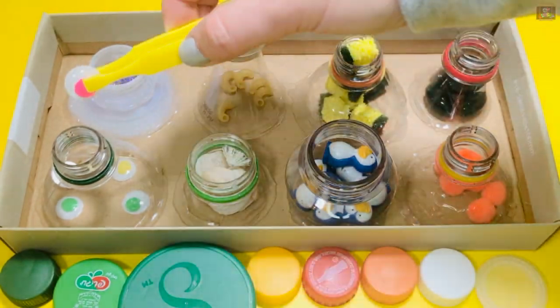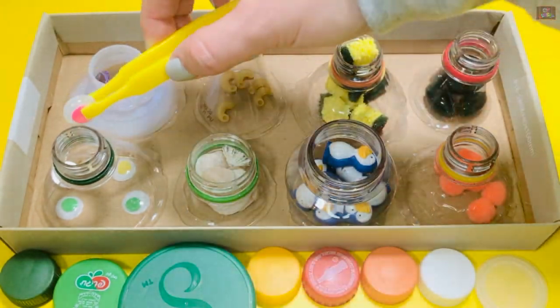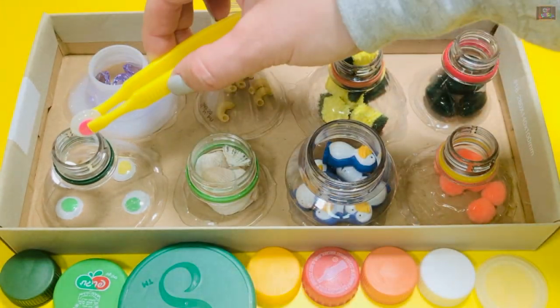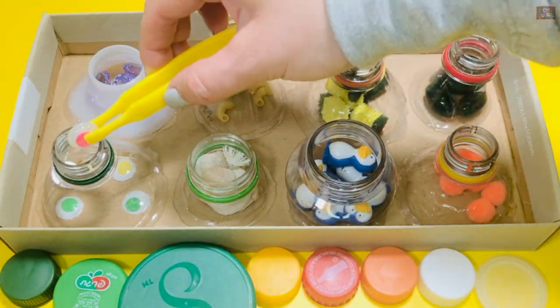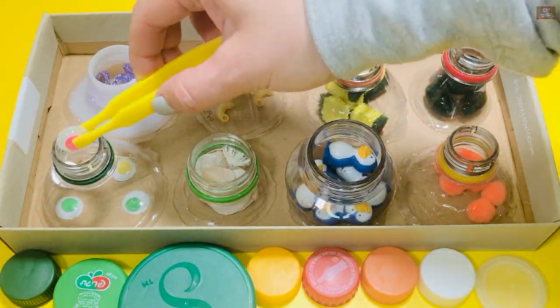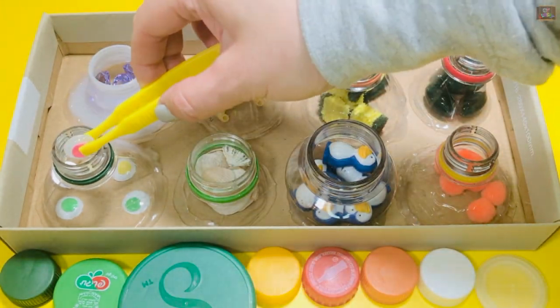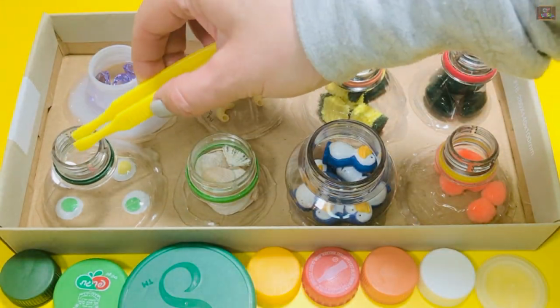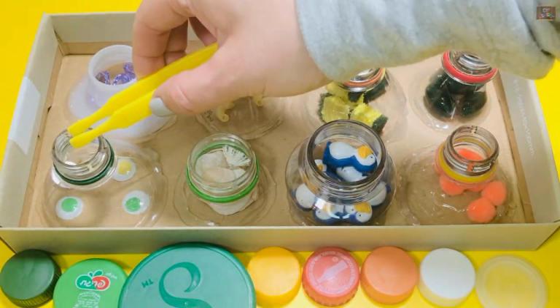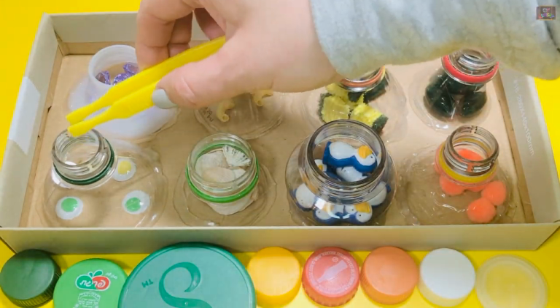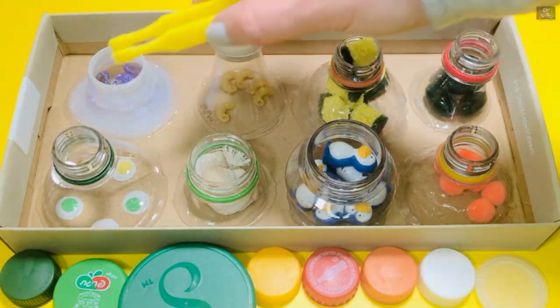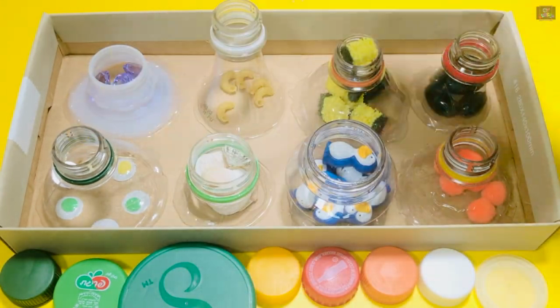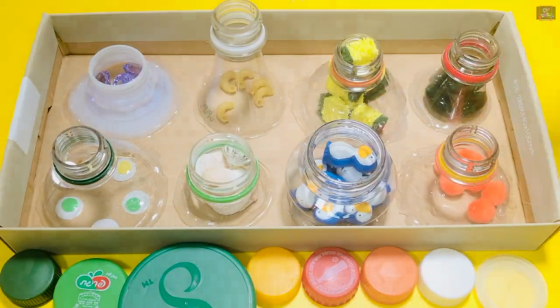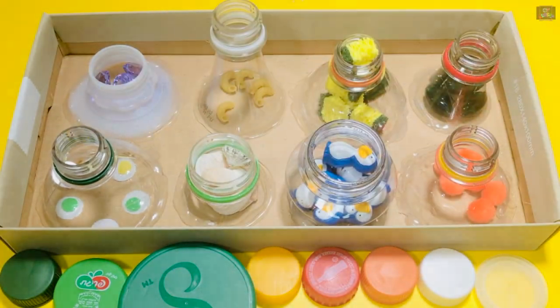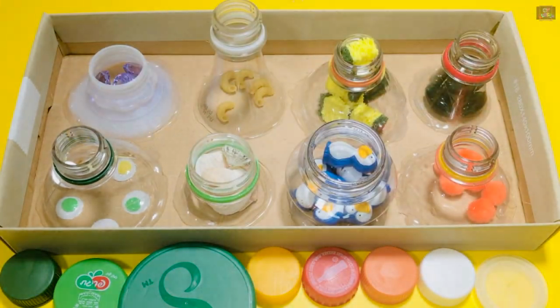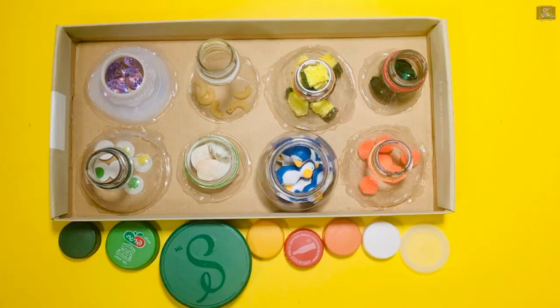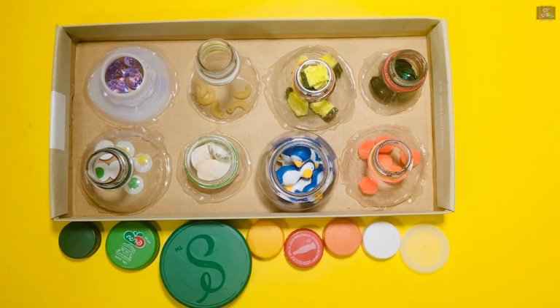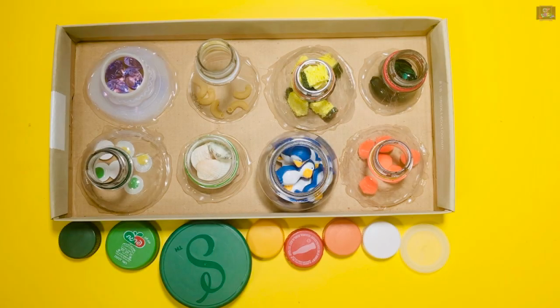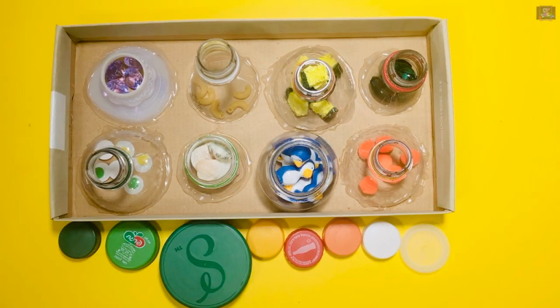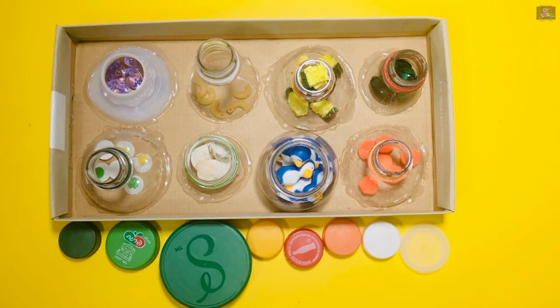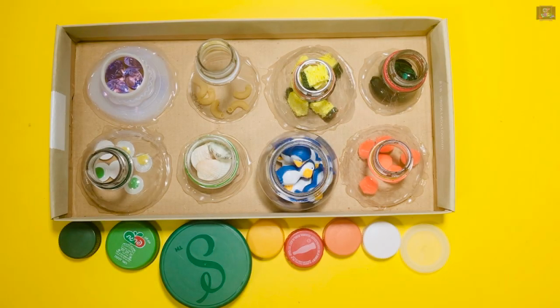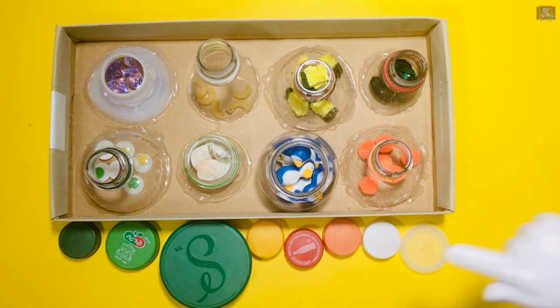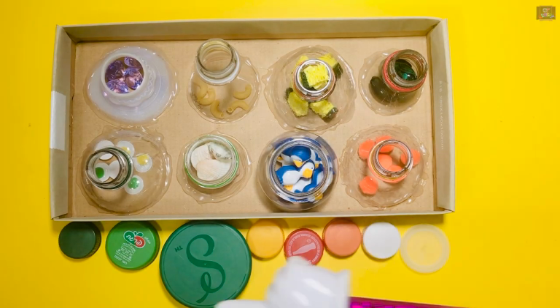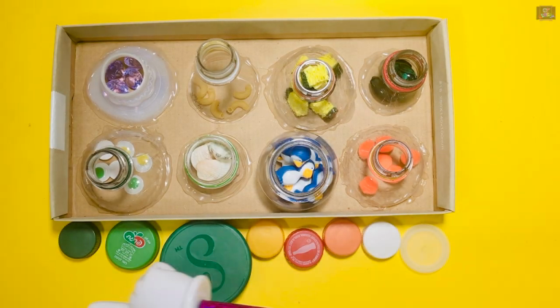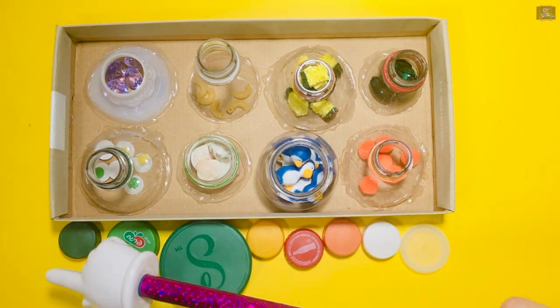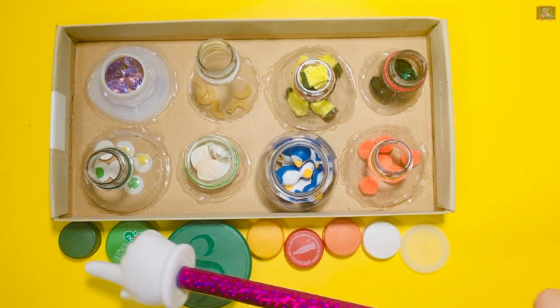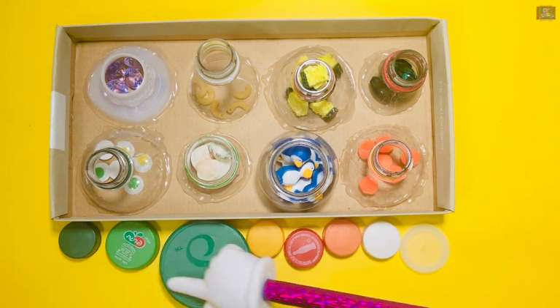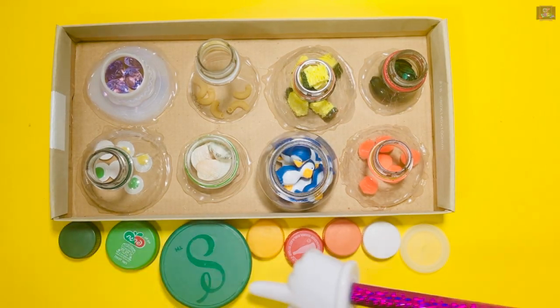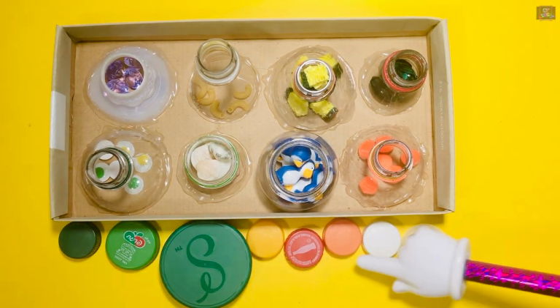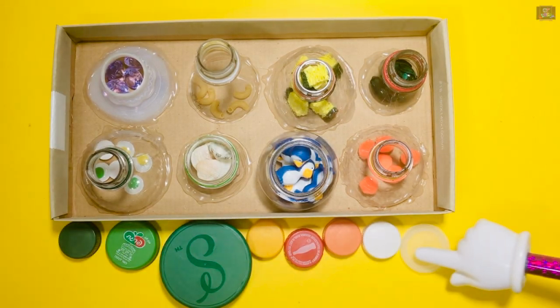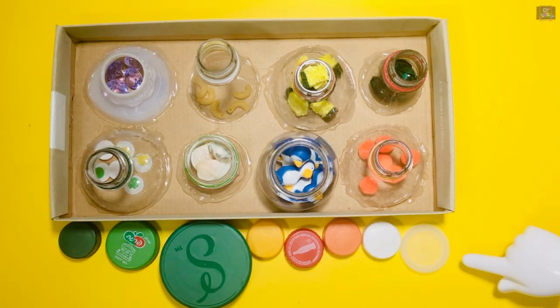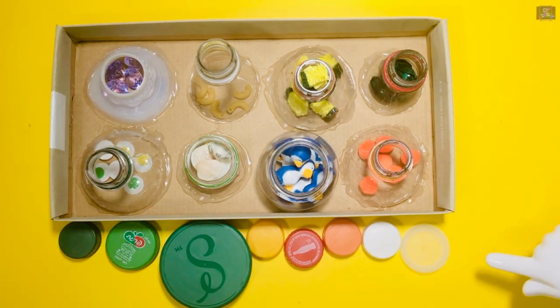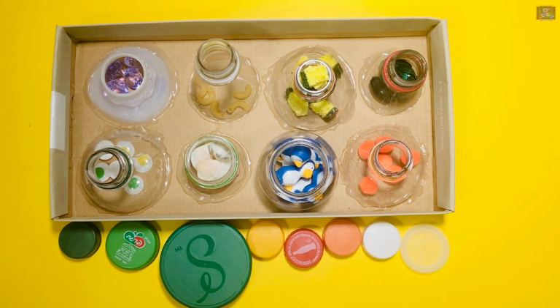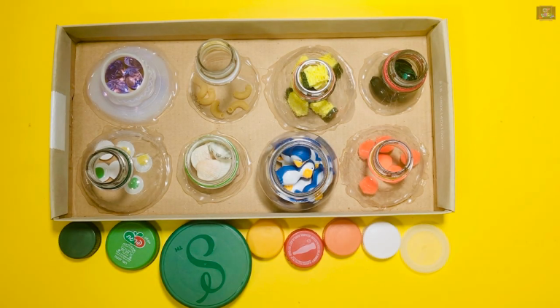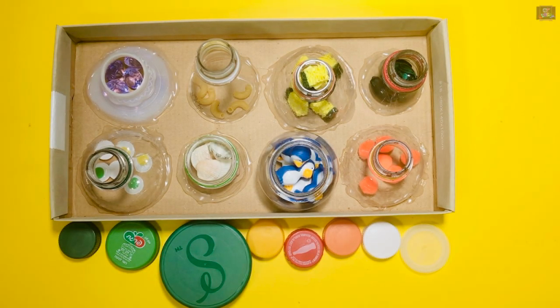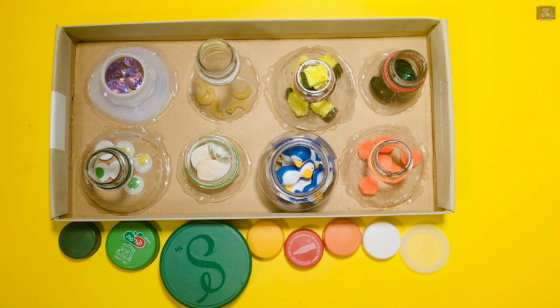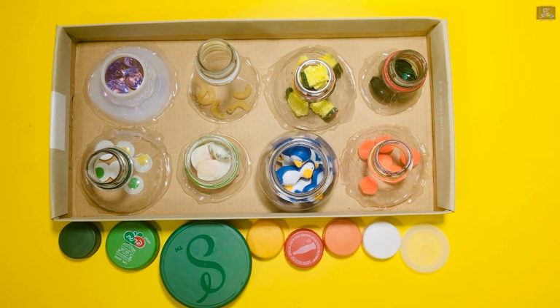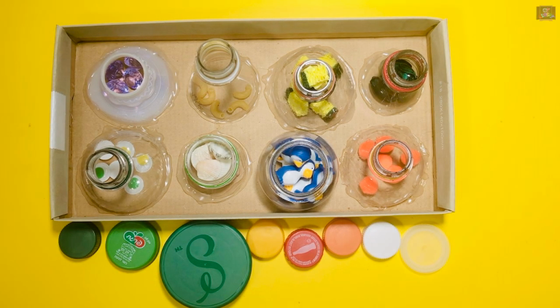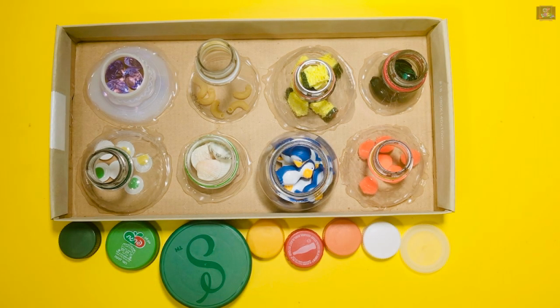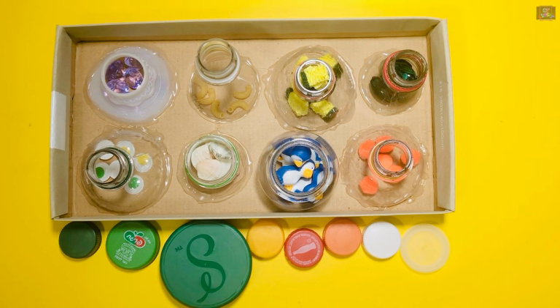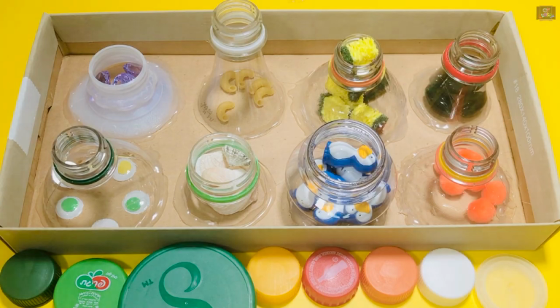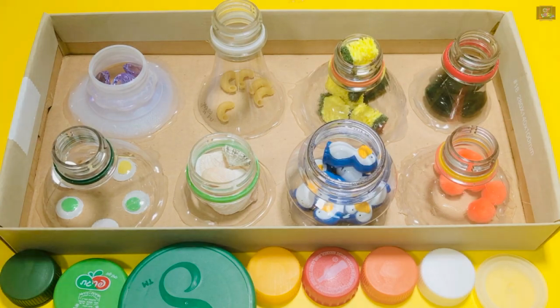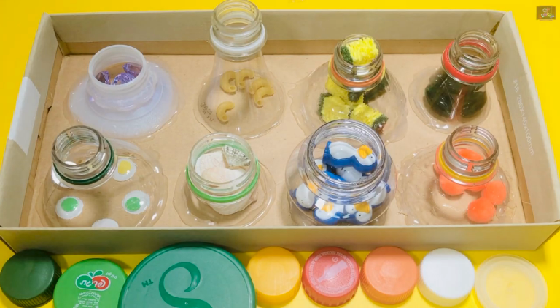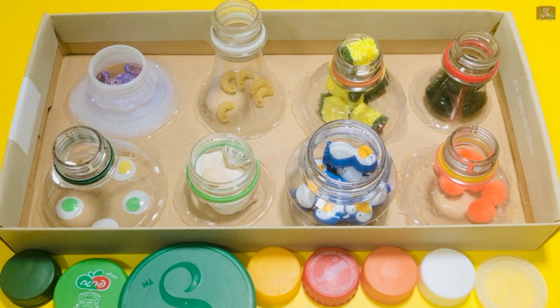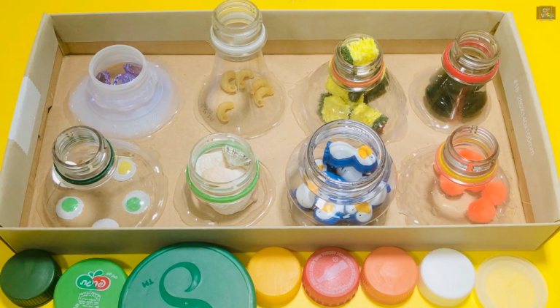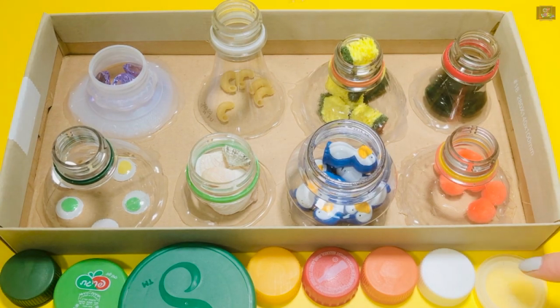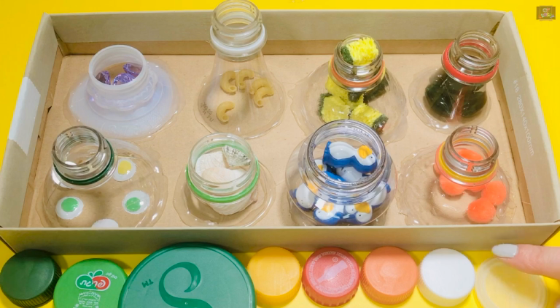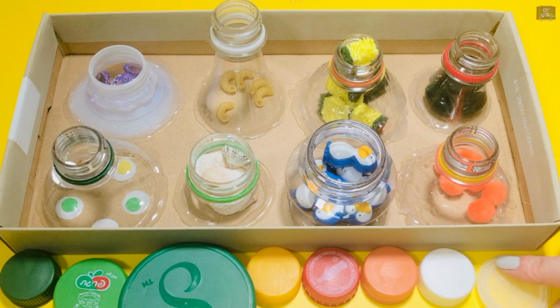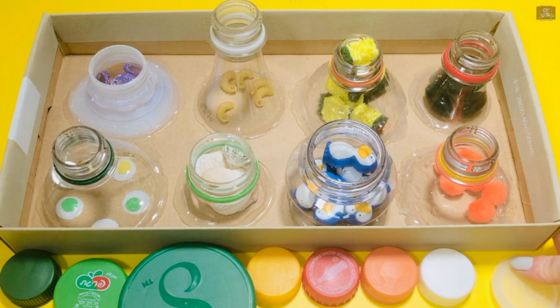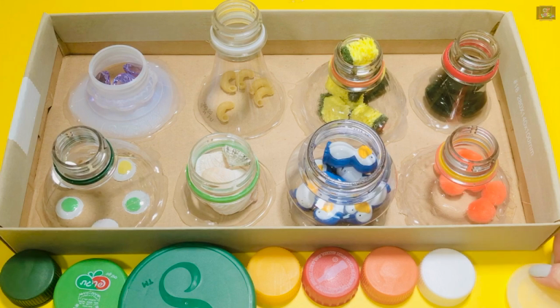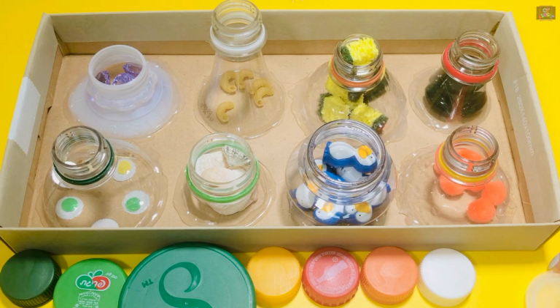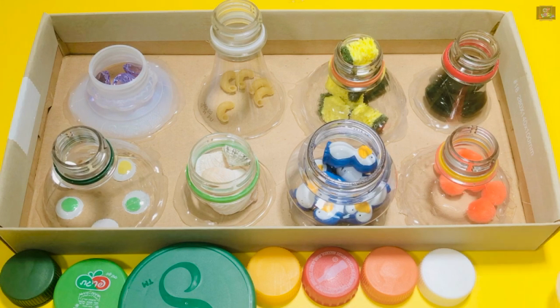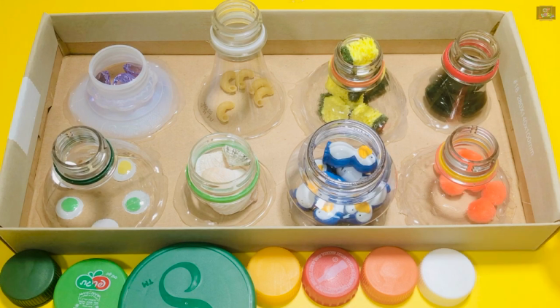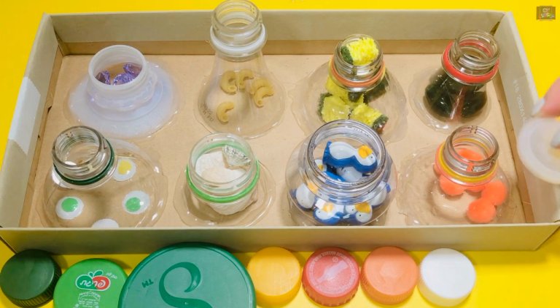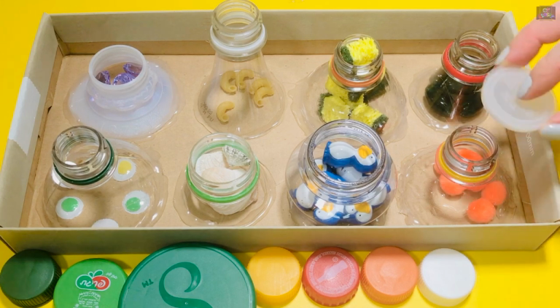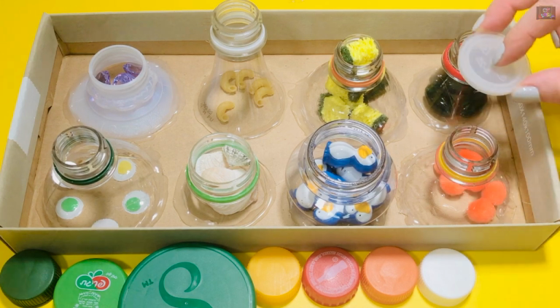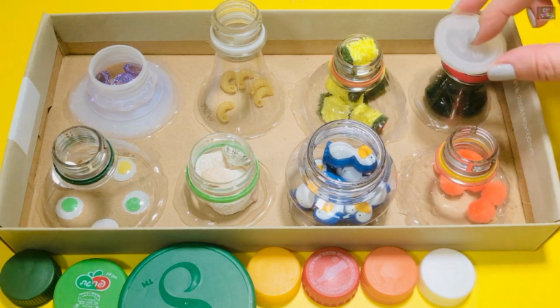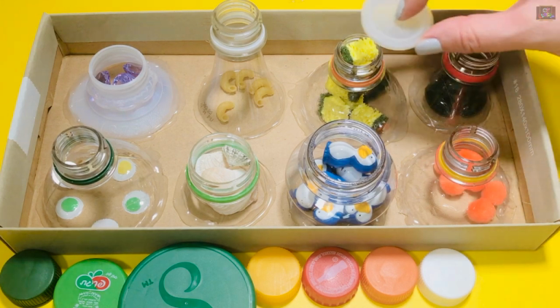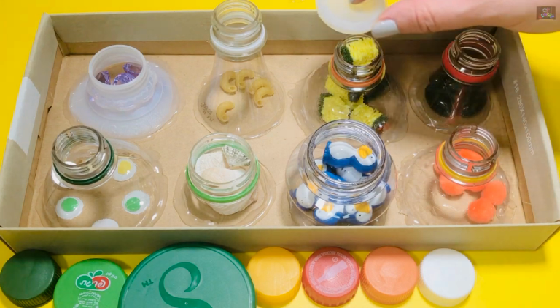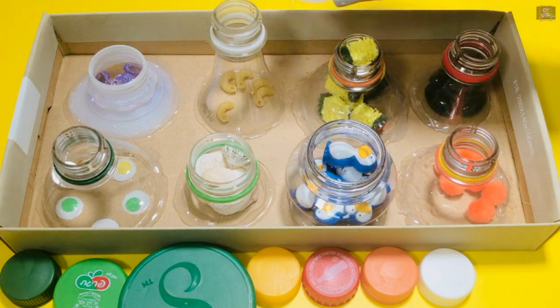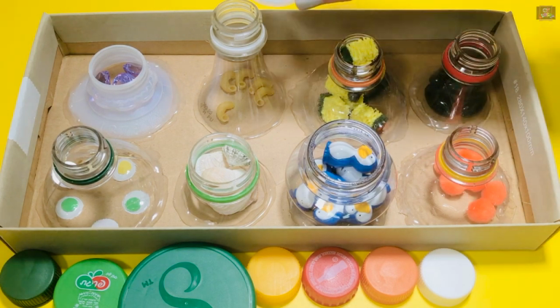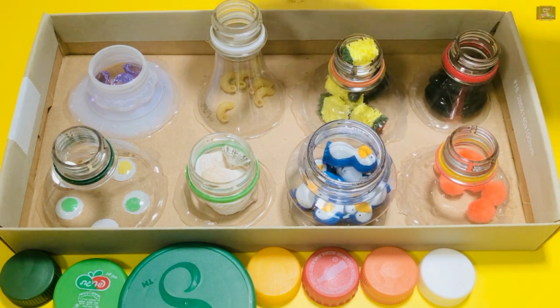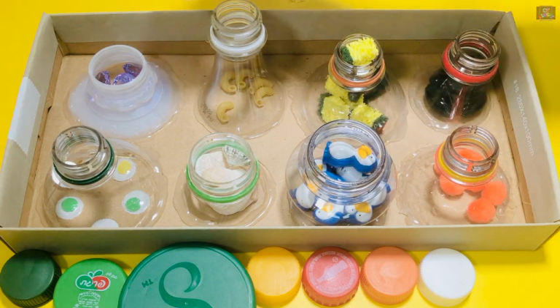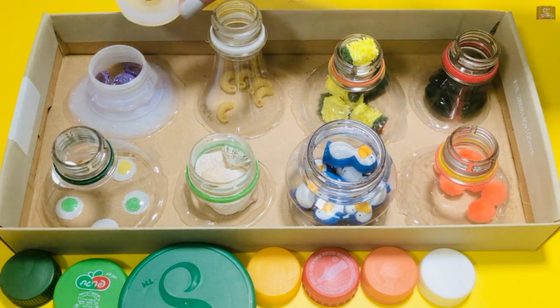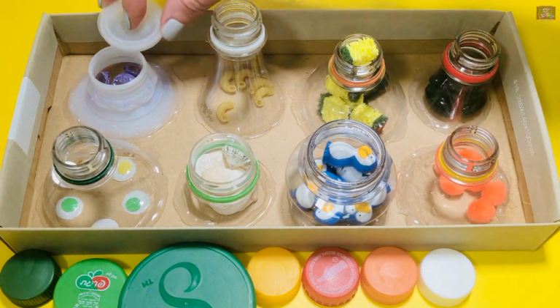After matching is finished, the kids can twist the cap and close the bottles.